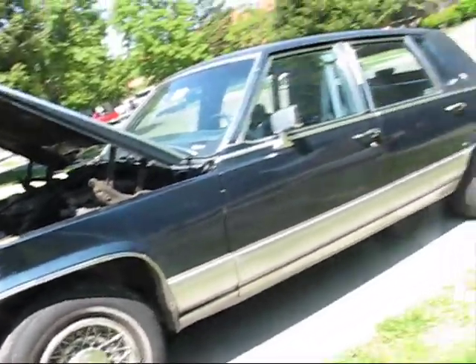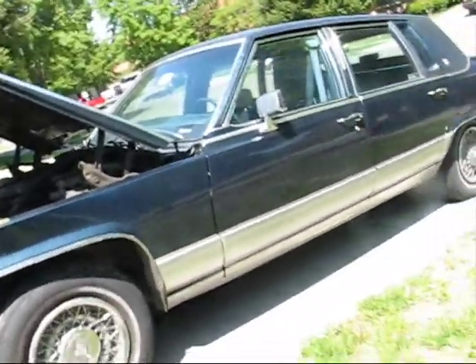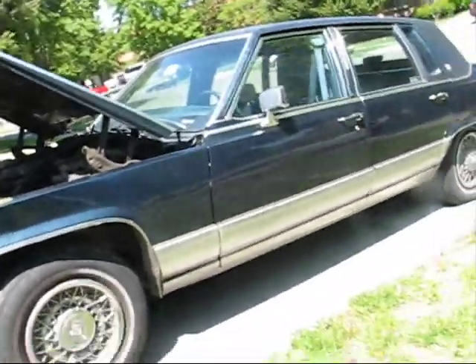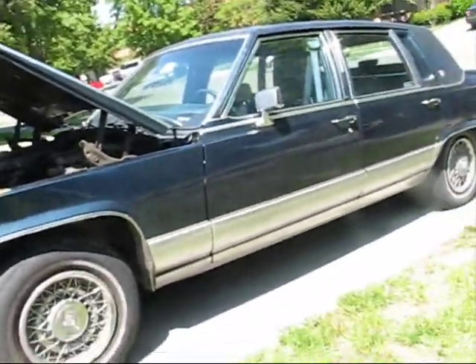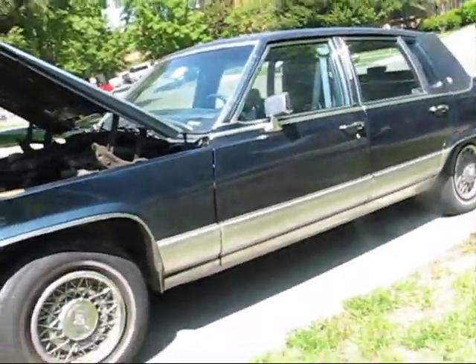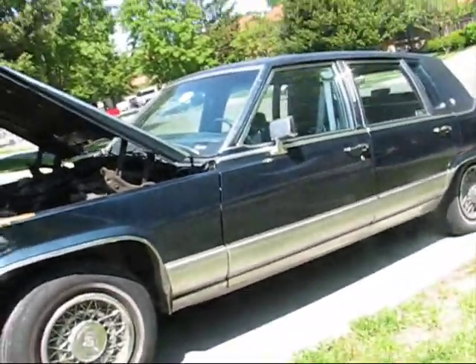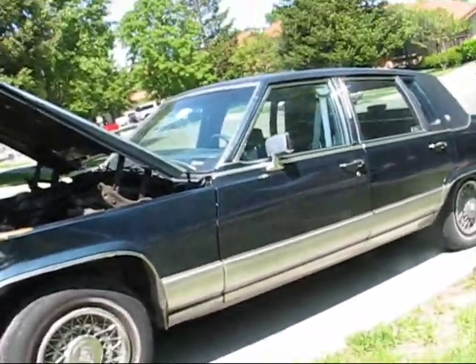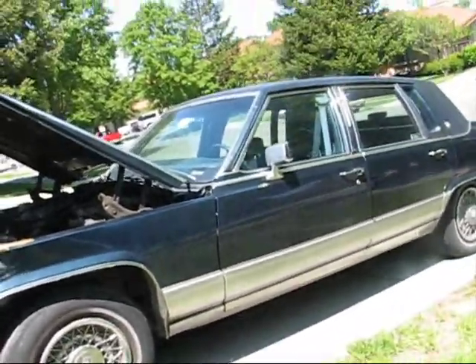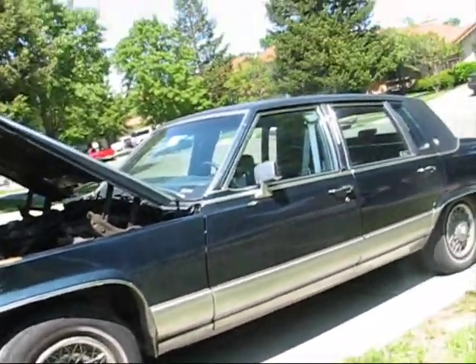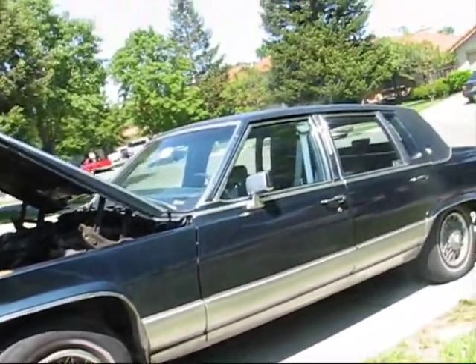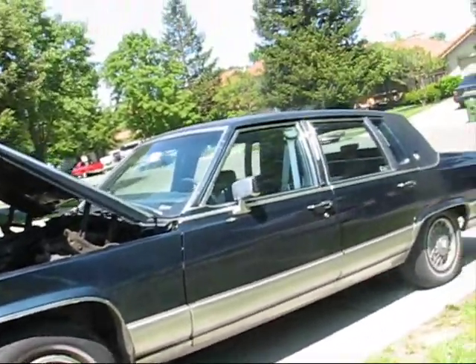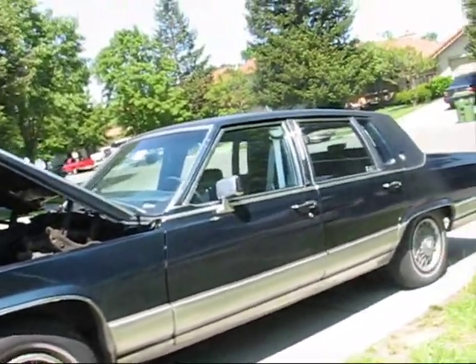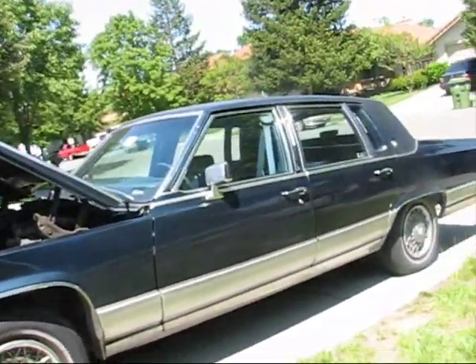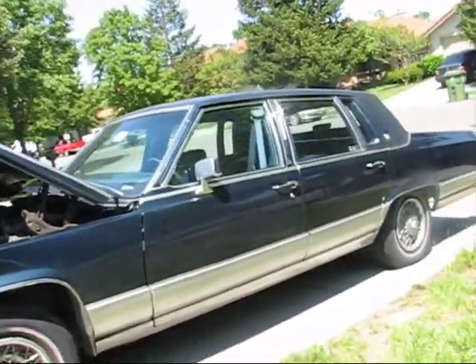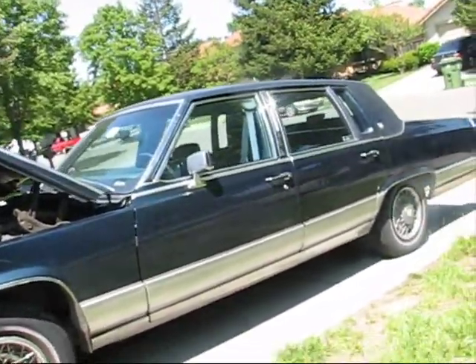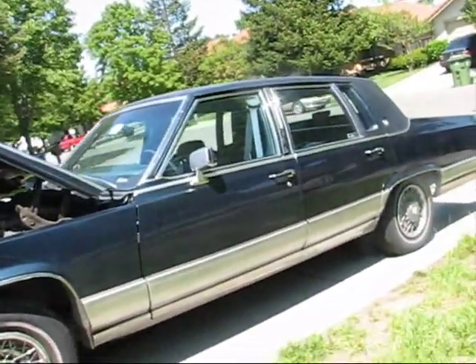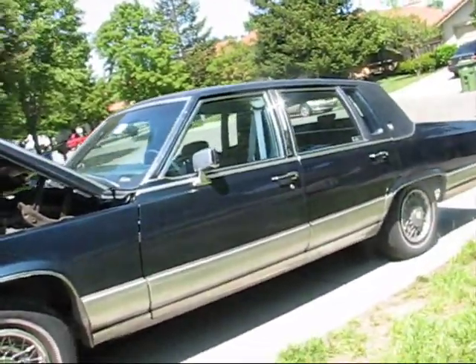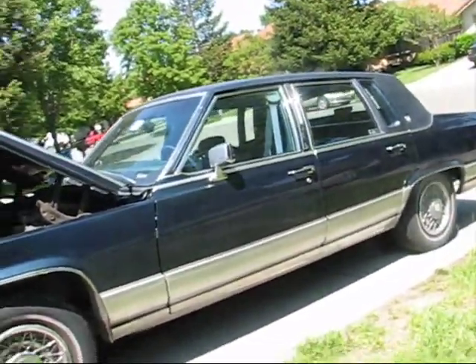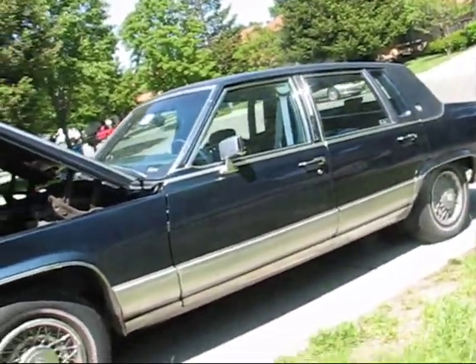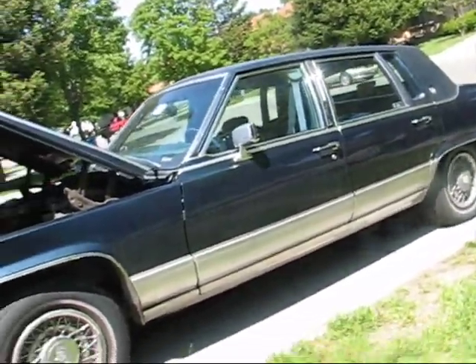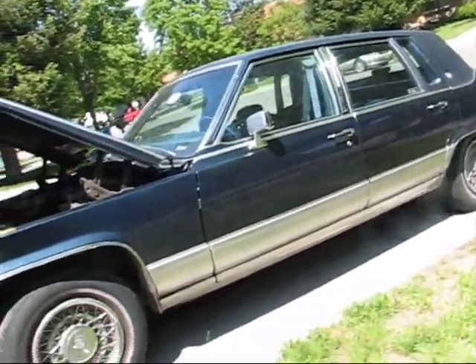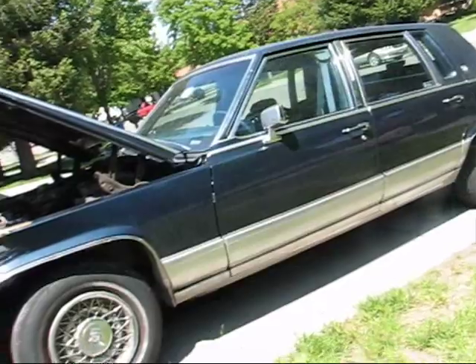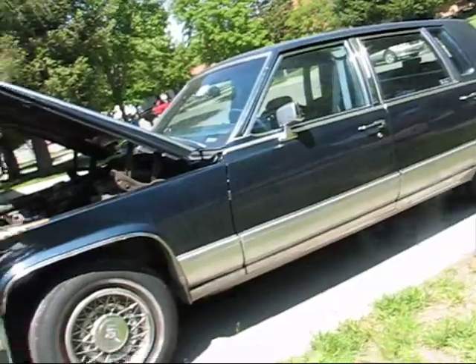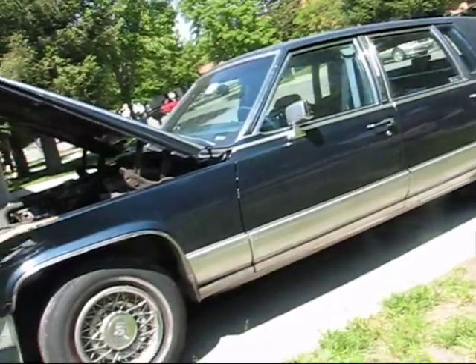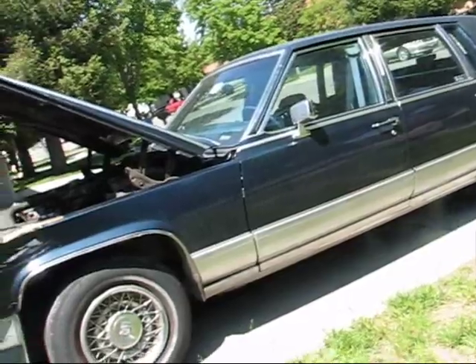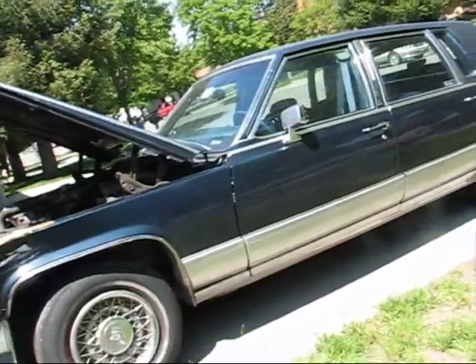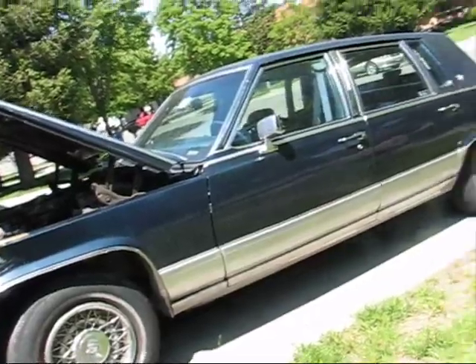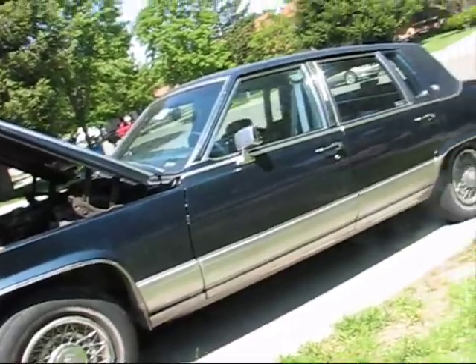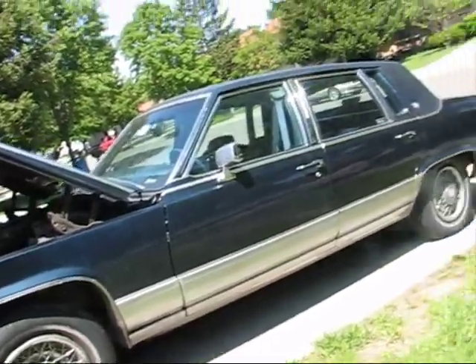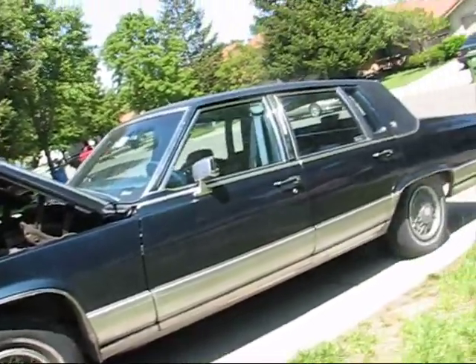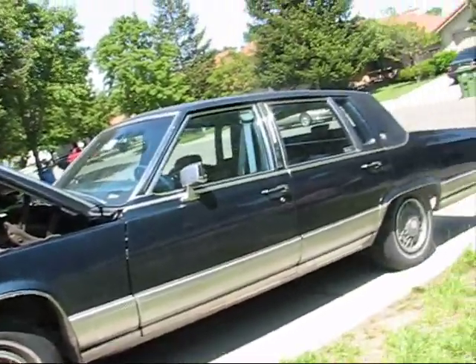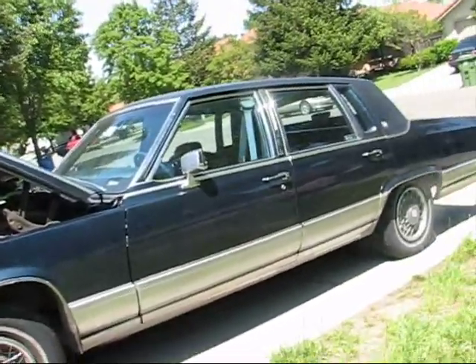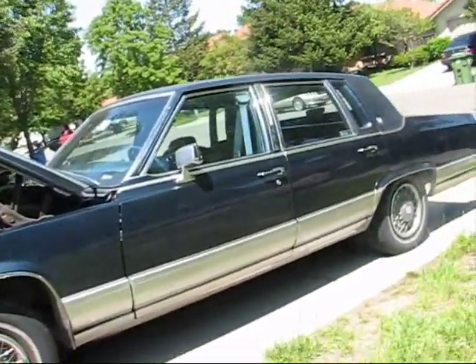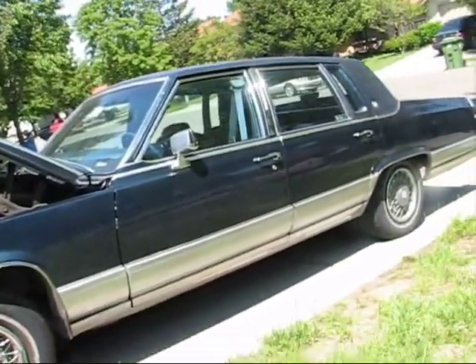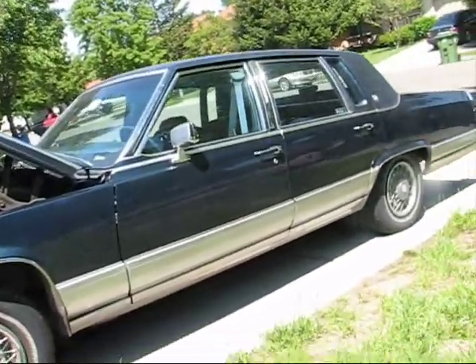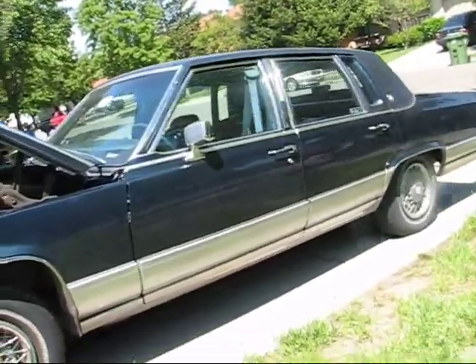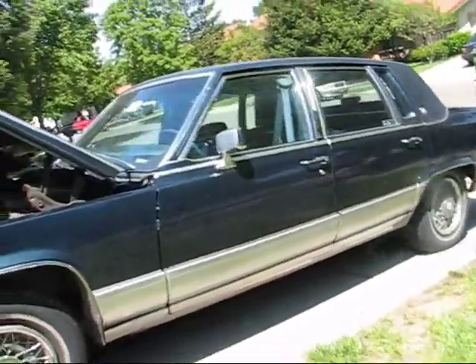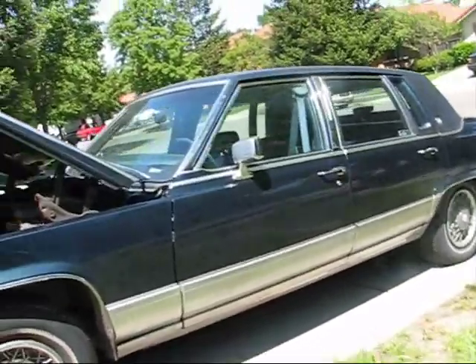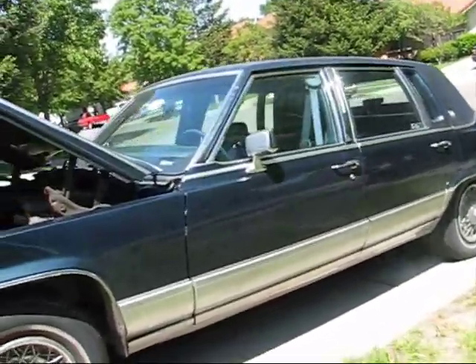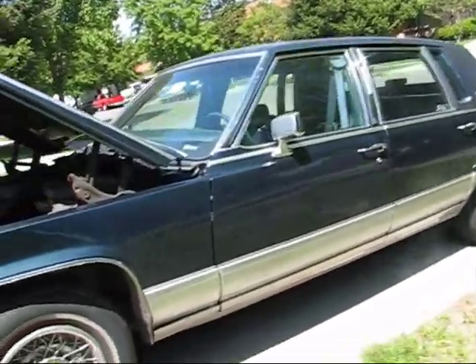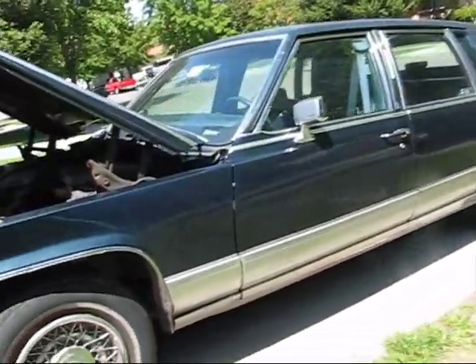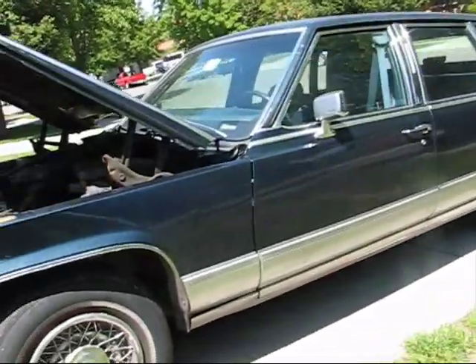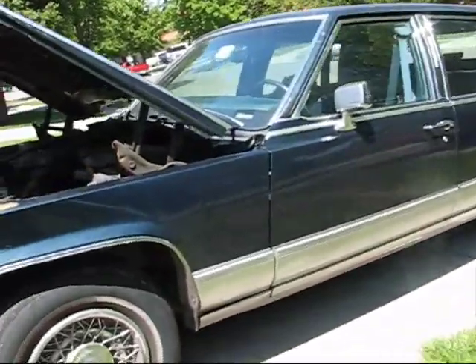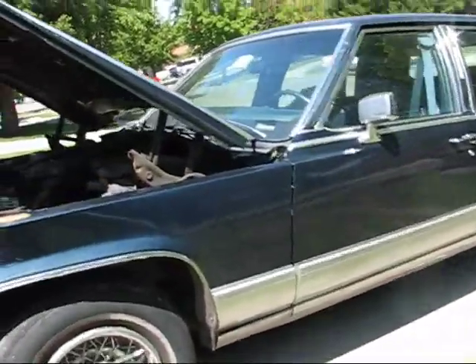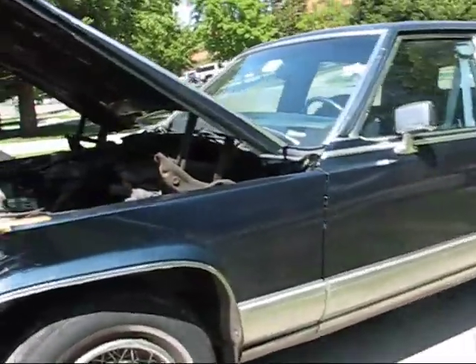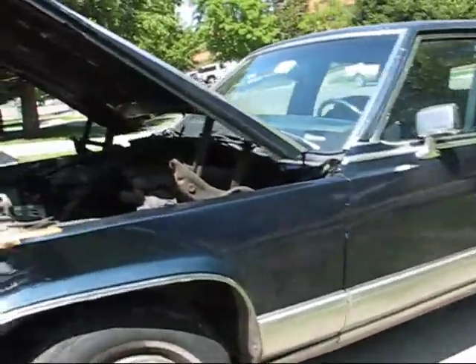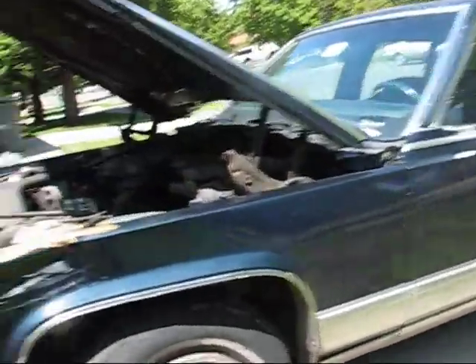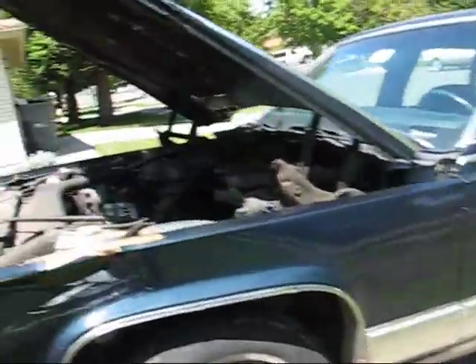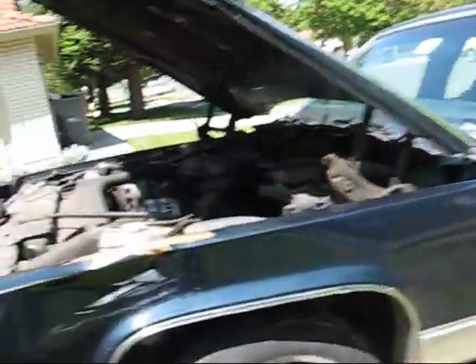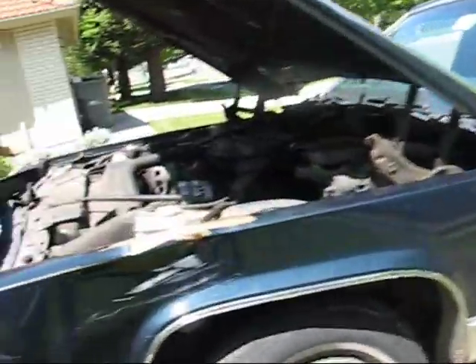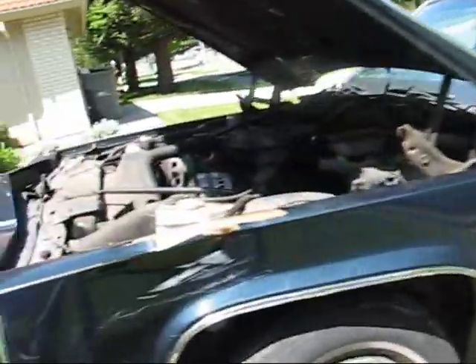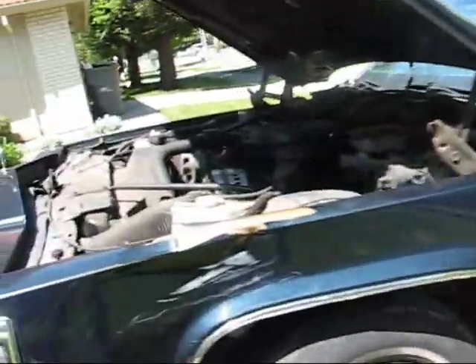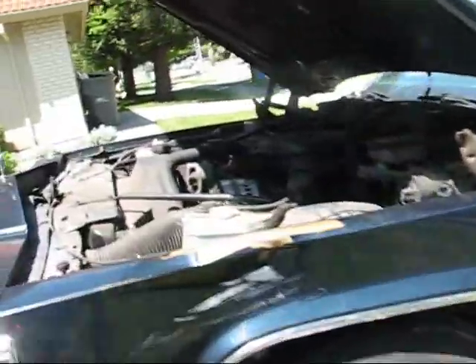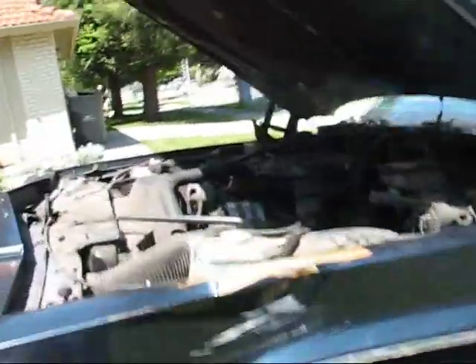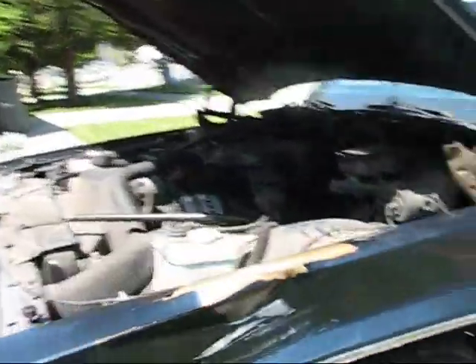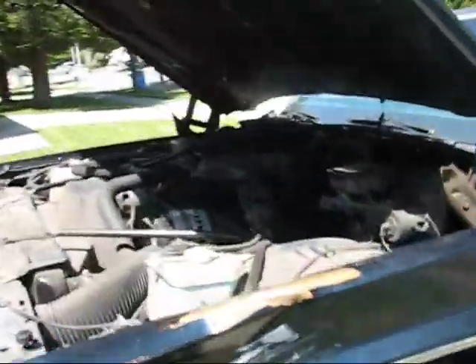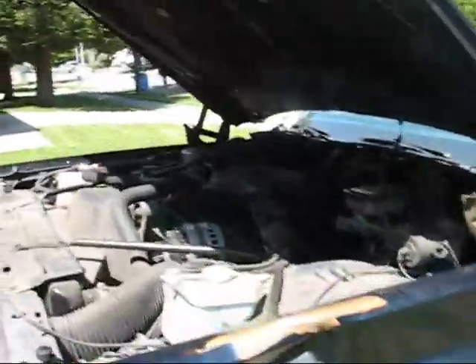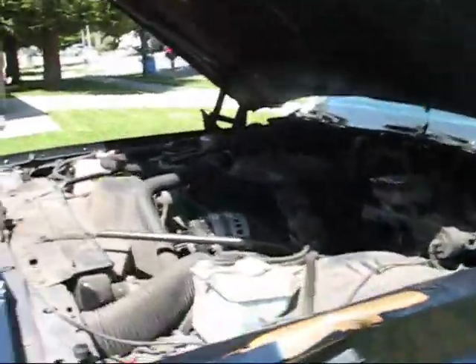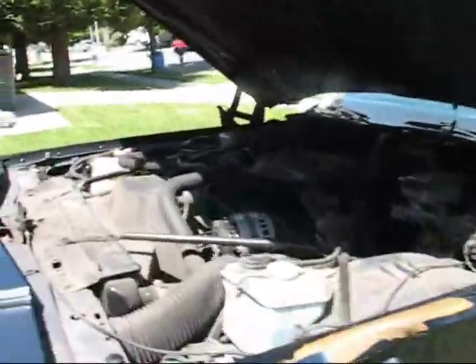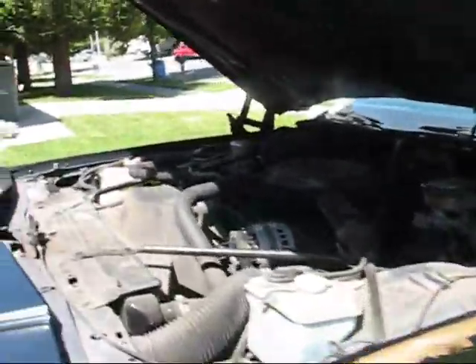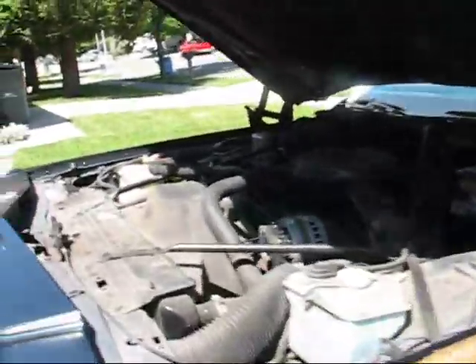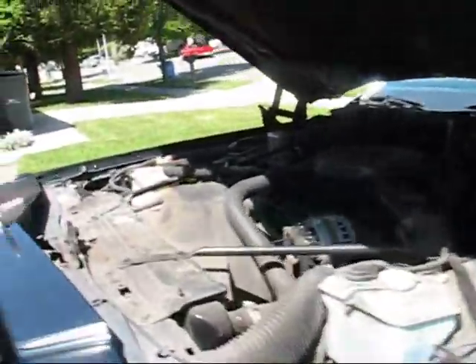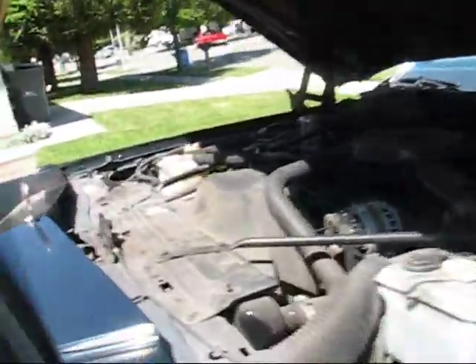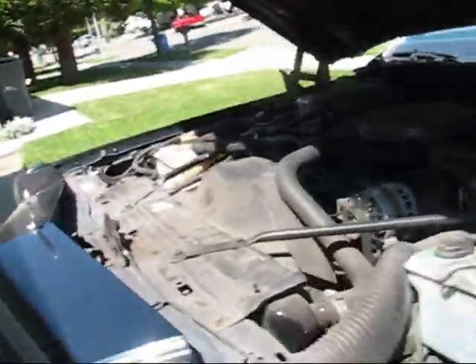Everything else is good as far as the suspension goes. Springs don't sag.